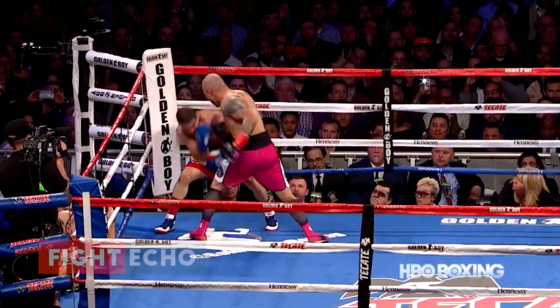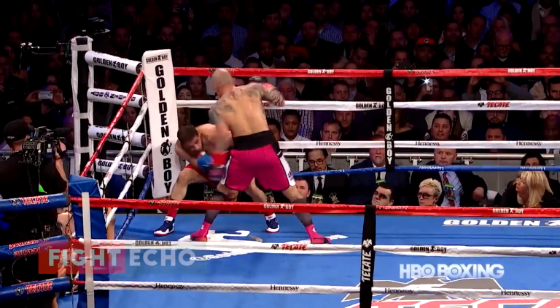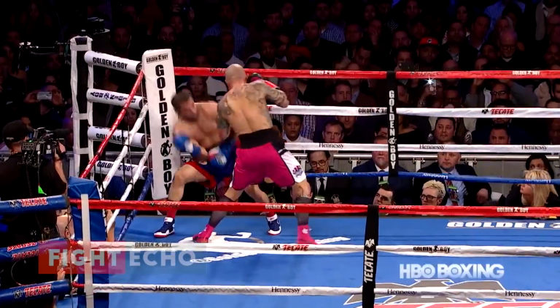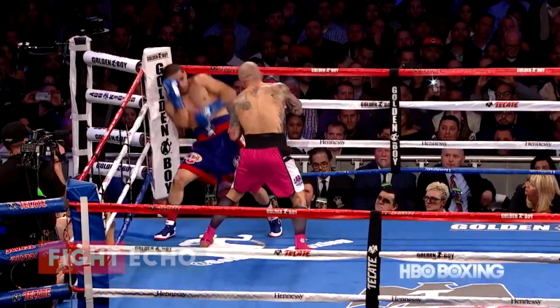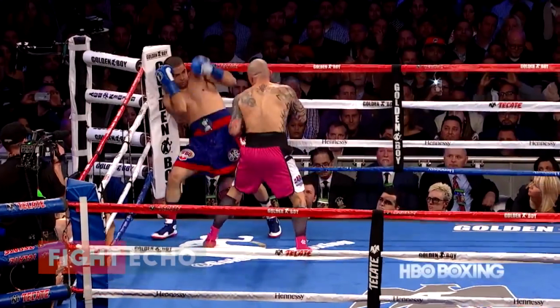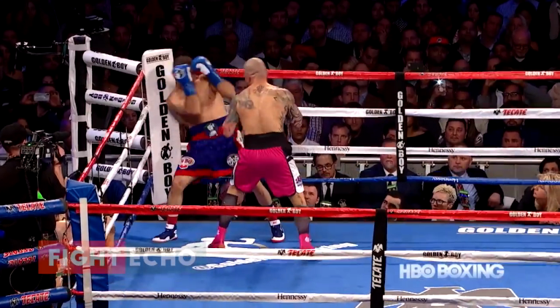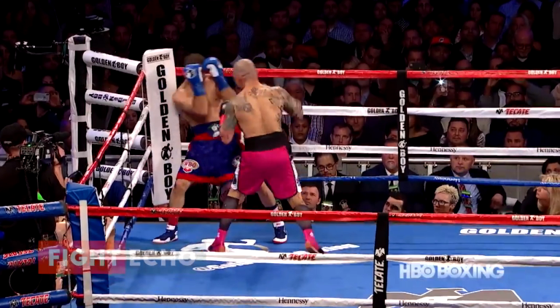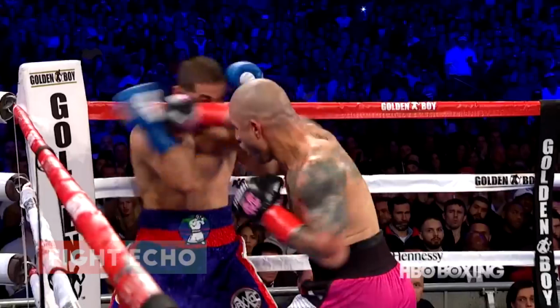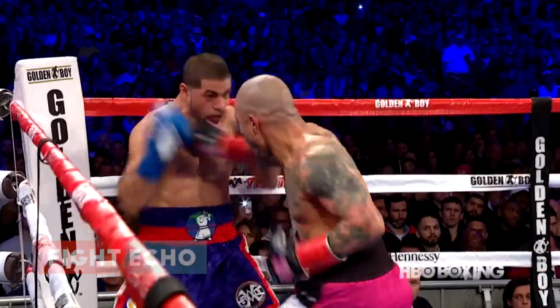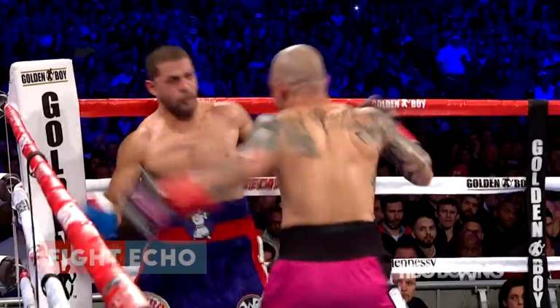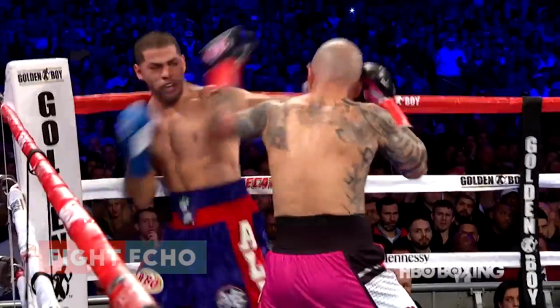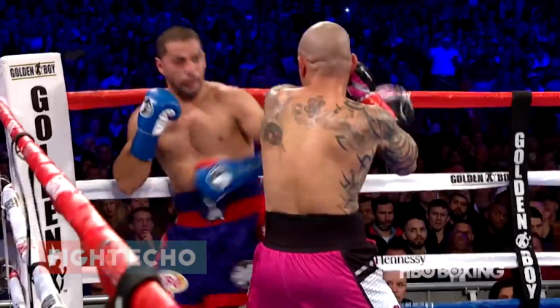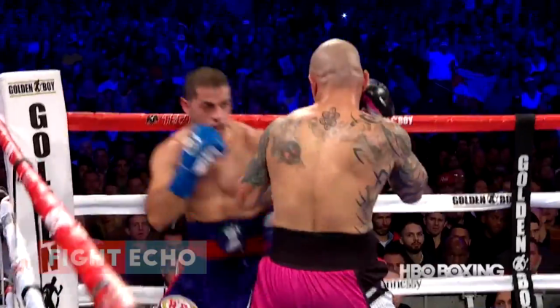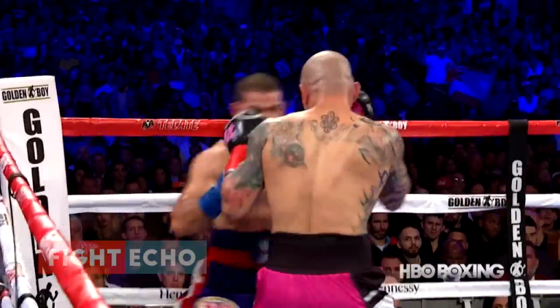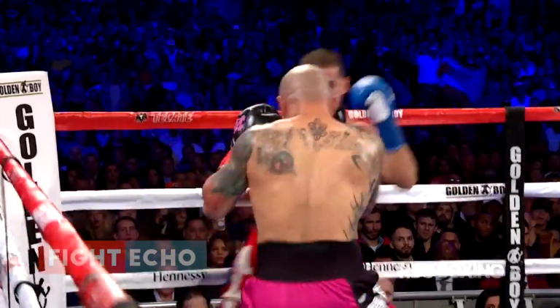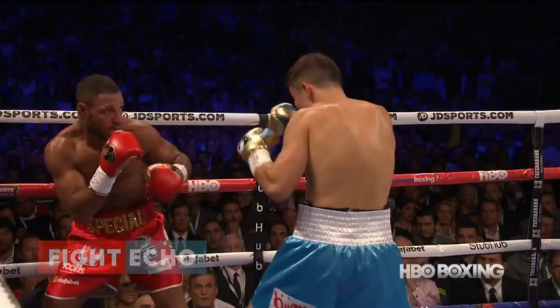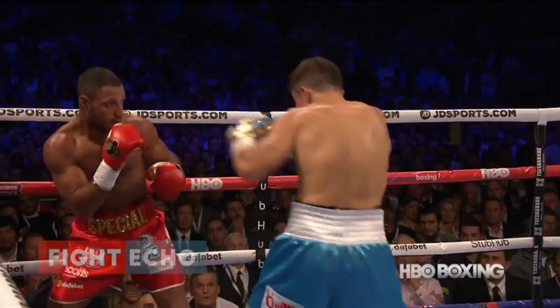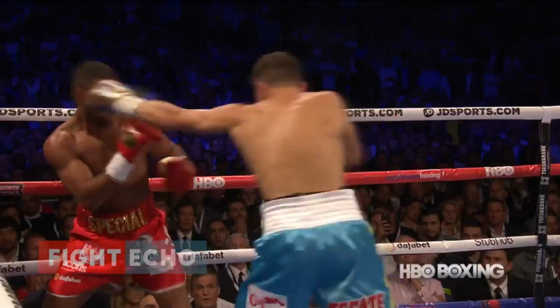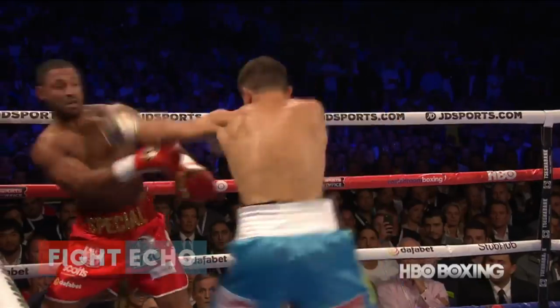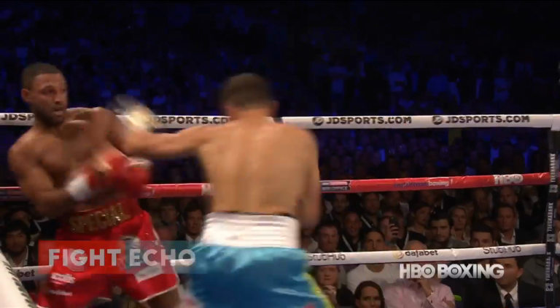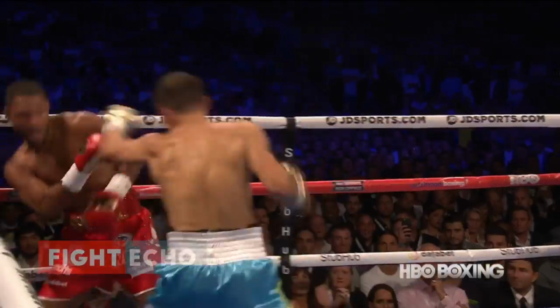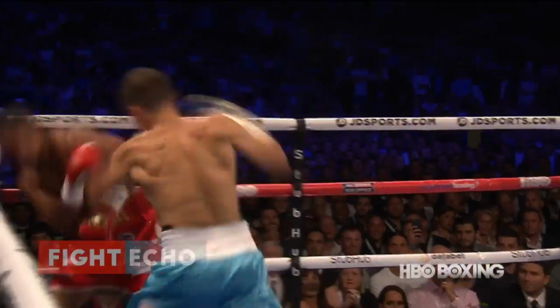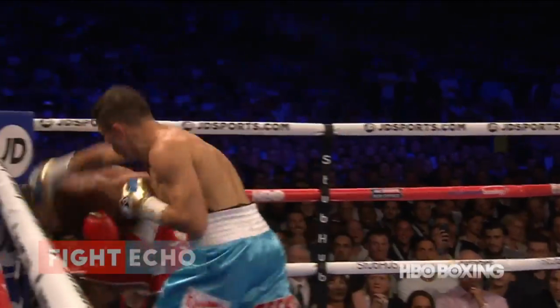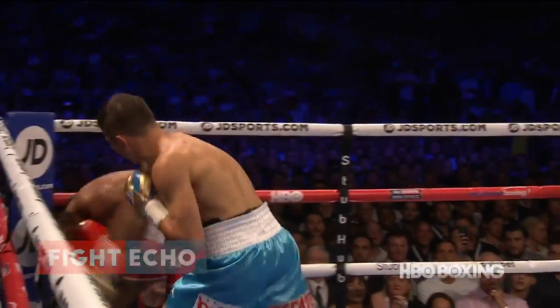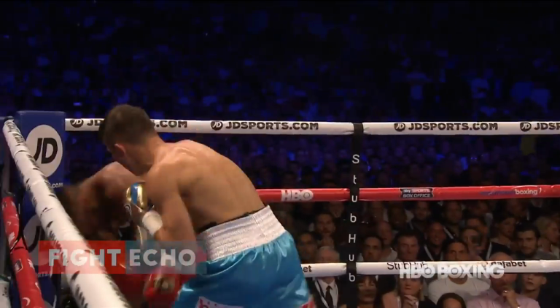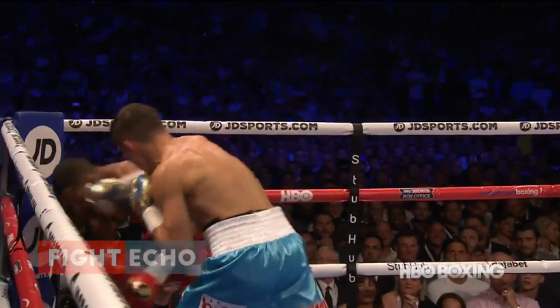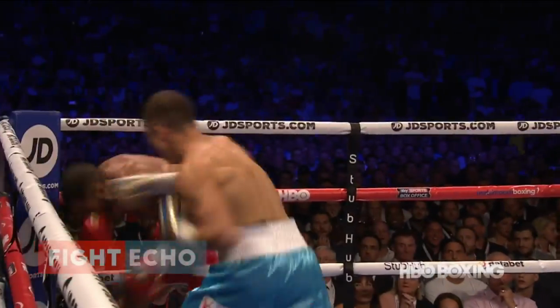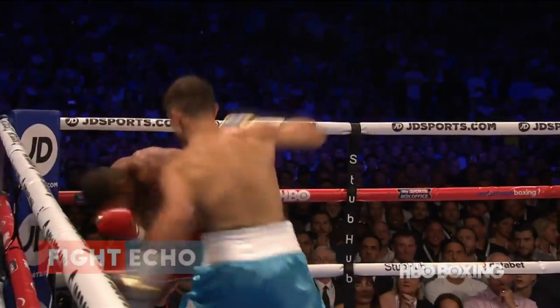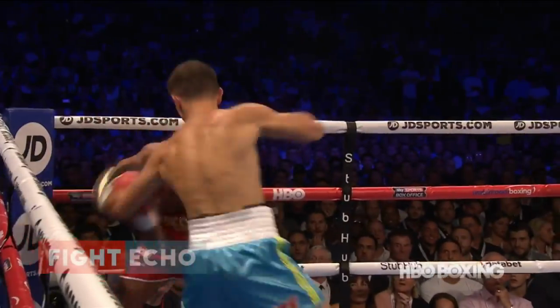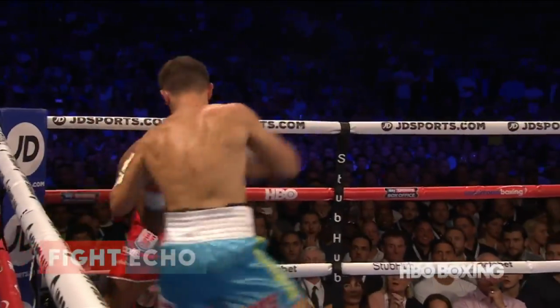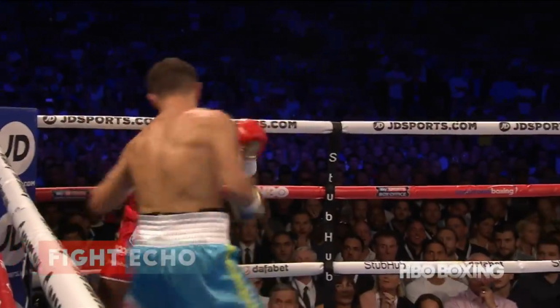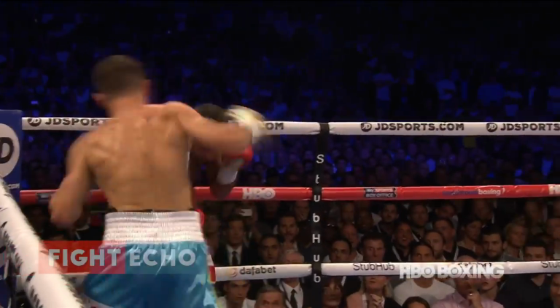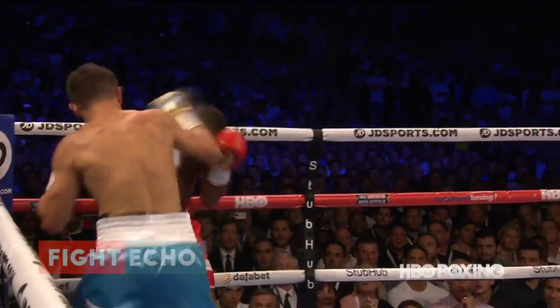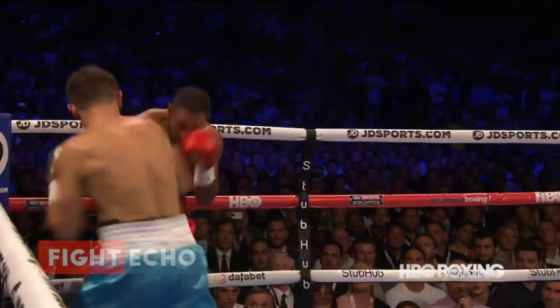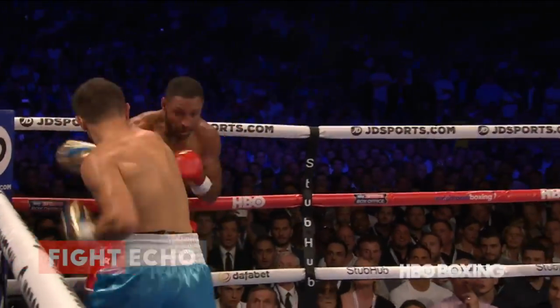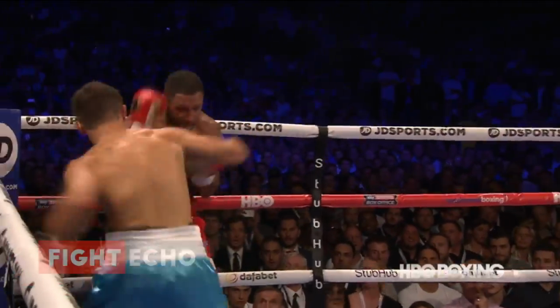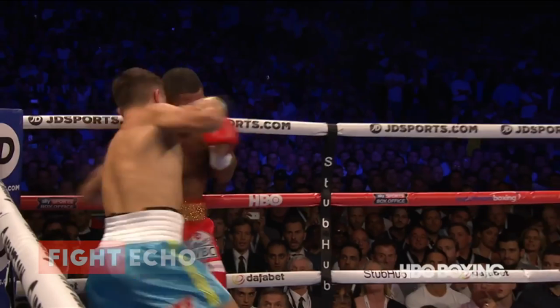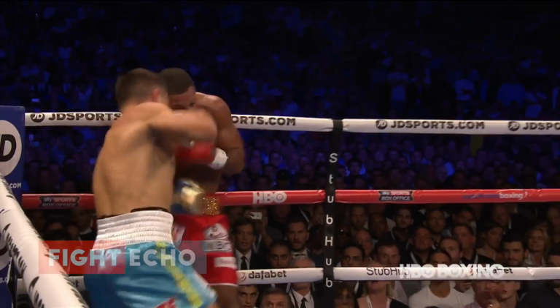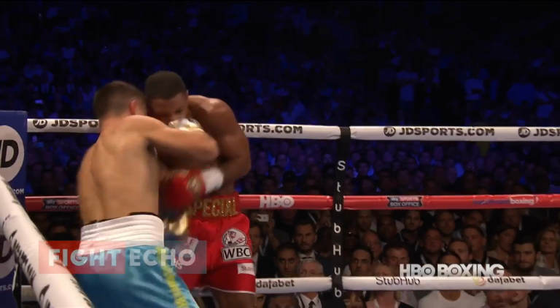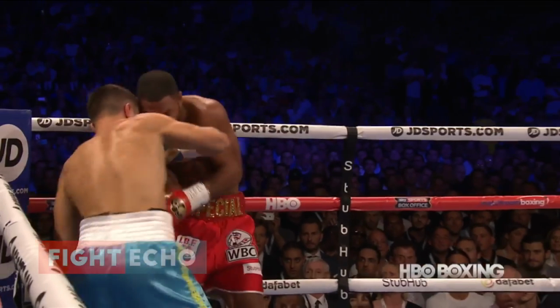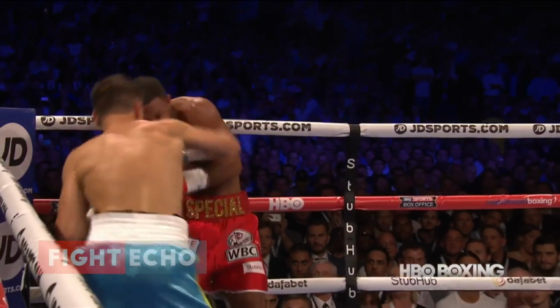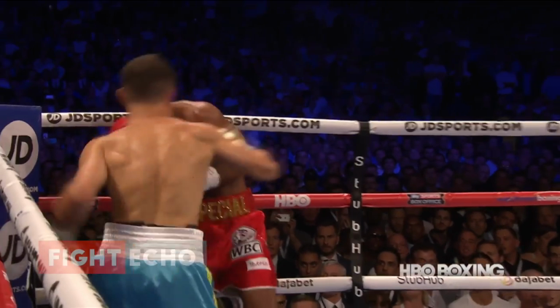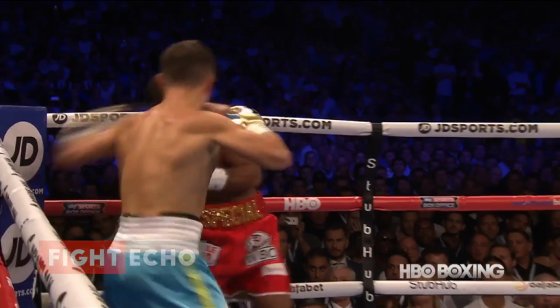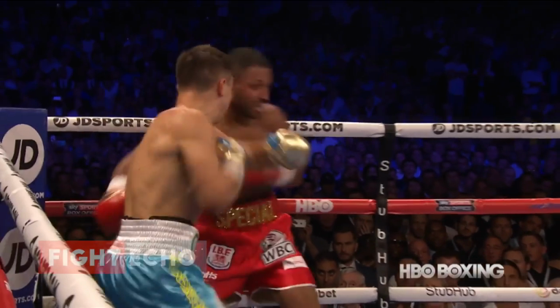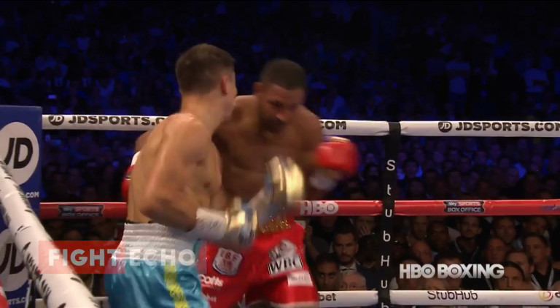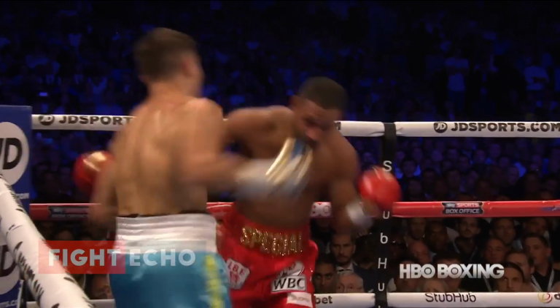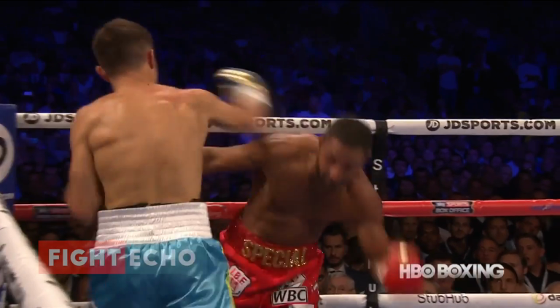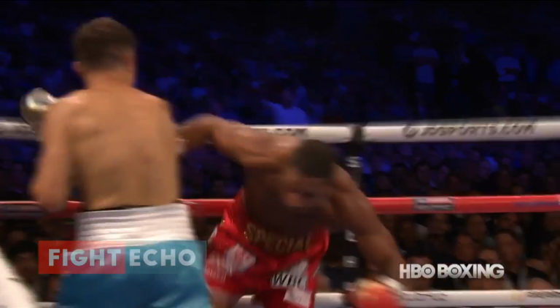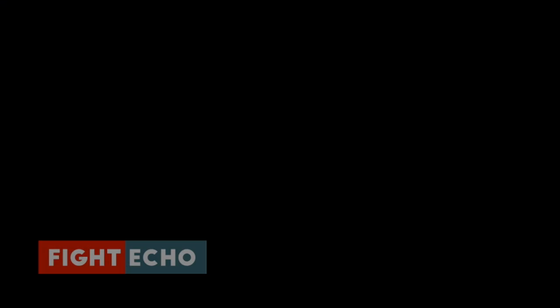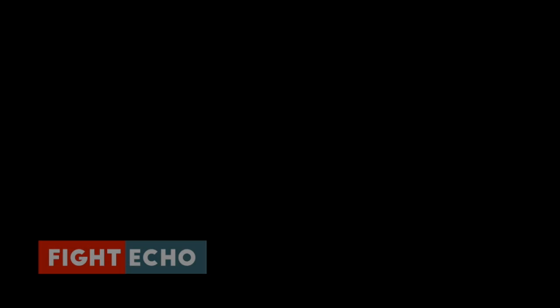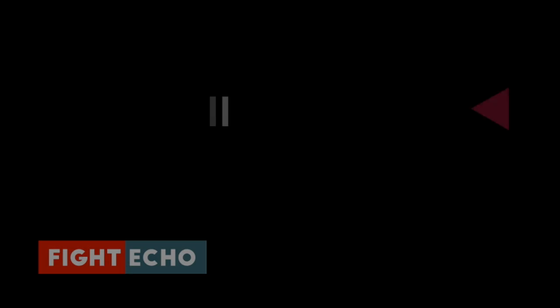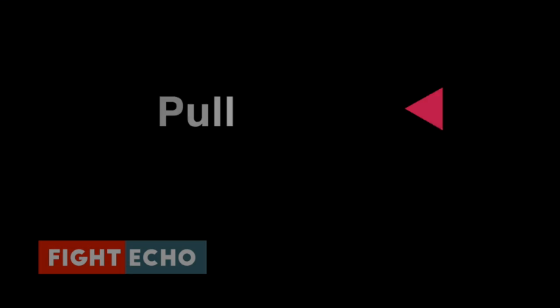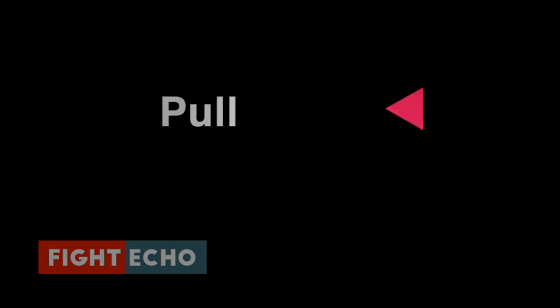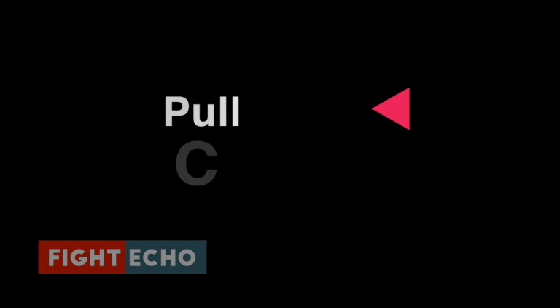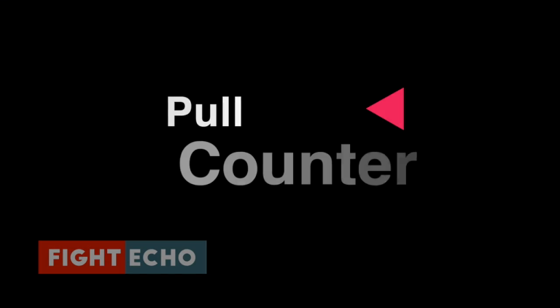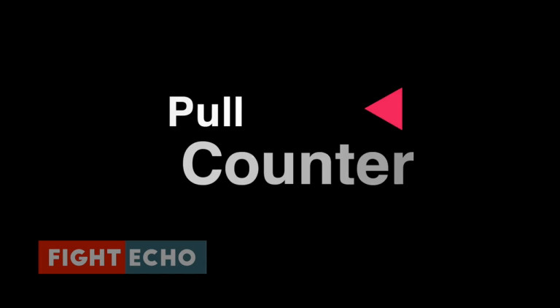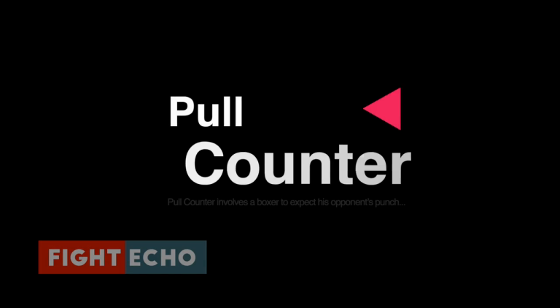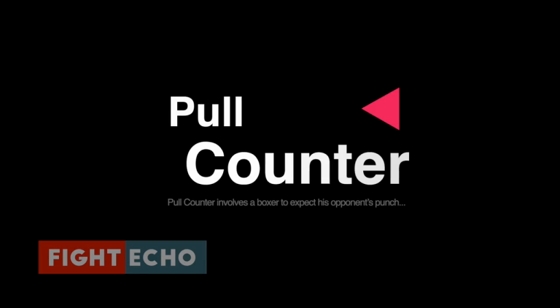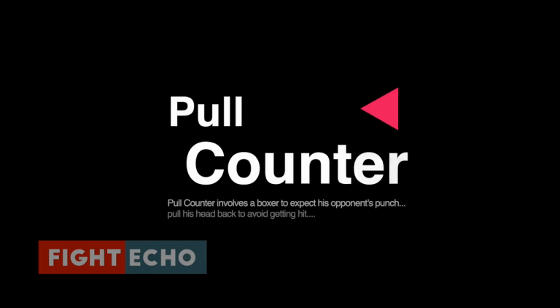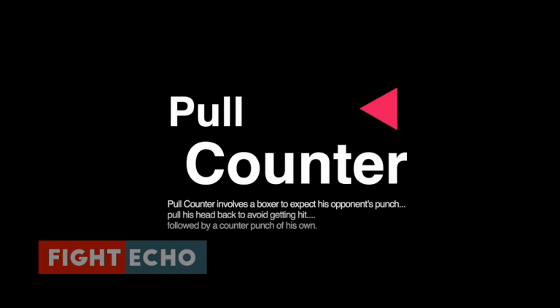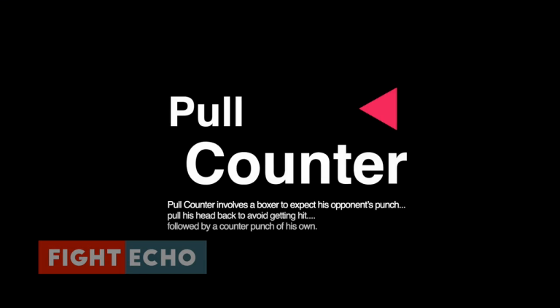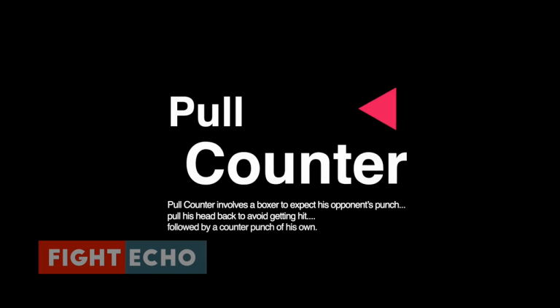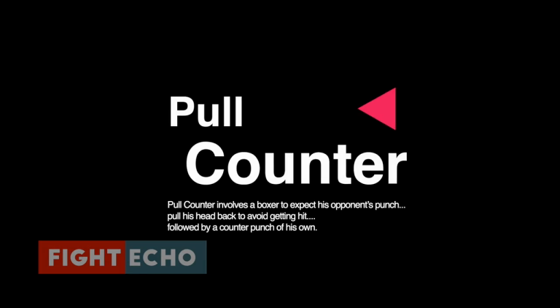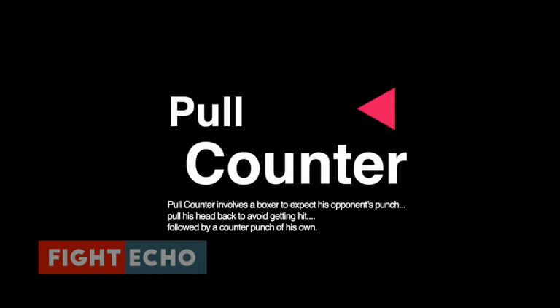In this video, we are going to look into one of those techniques applied multiple times by Floyd Mayweather. It's called the Pull Counter.